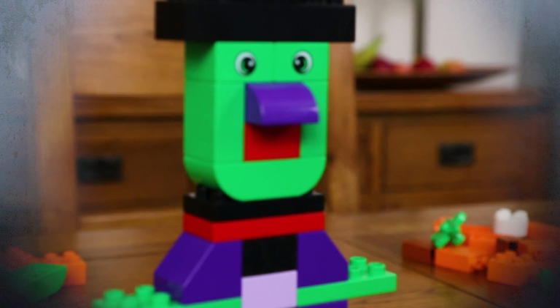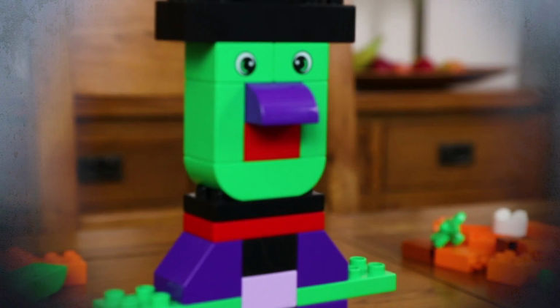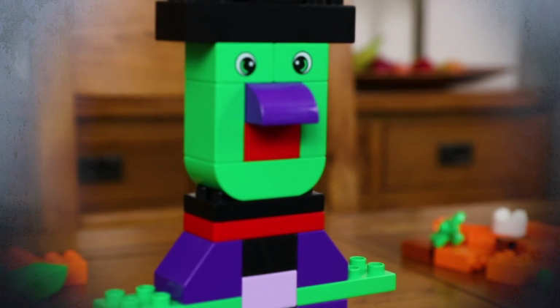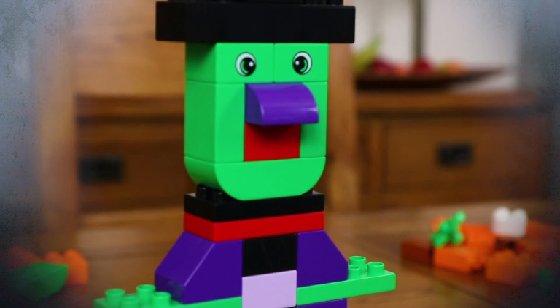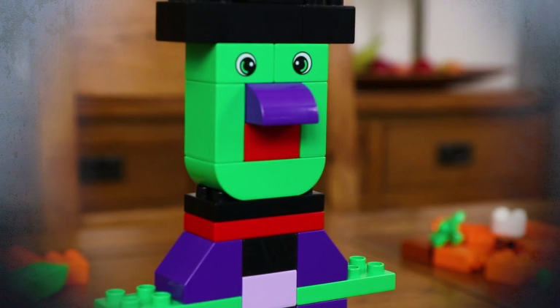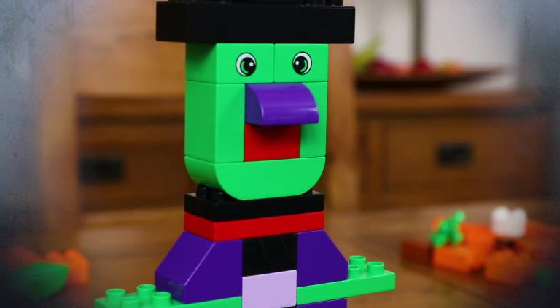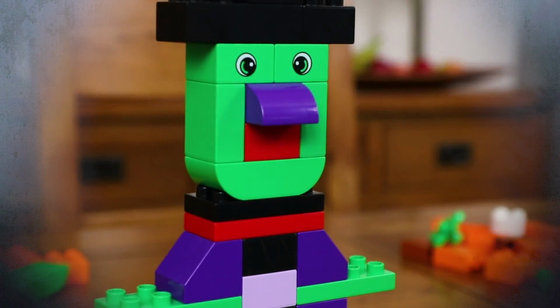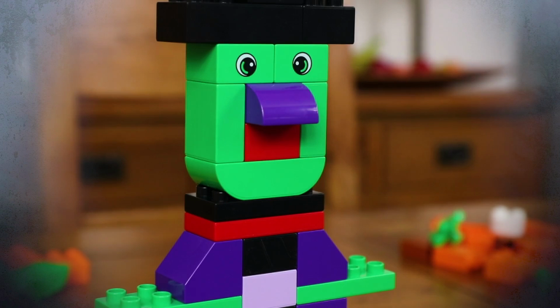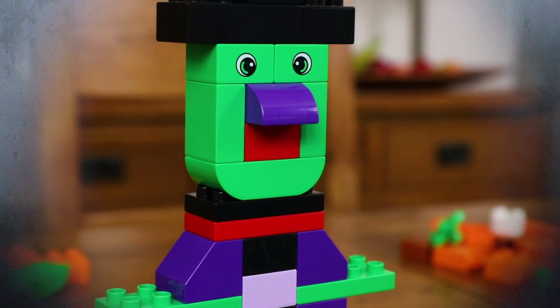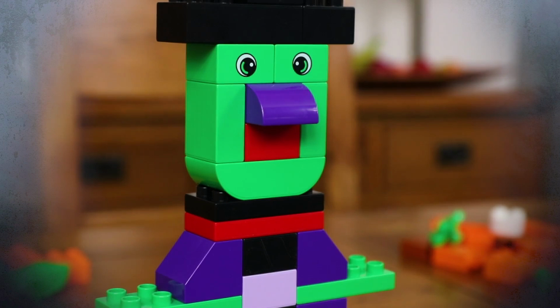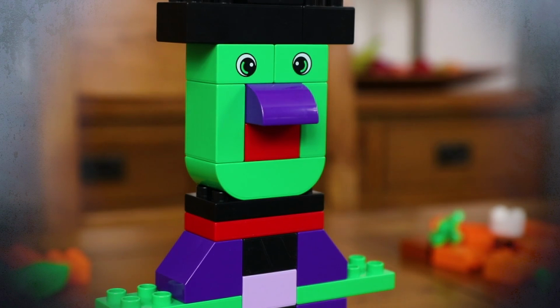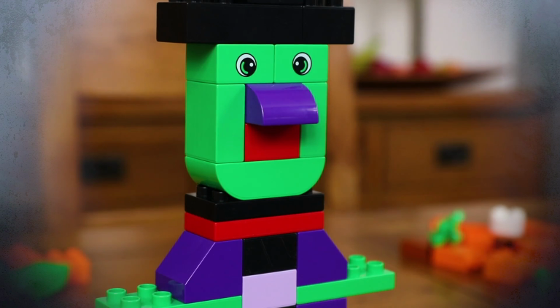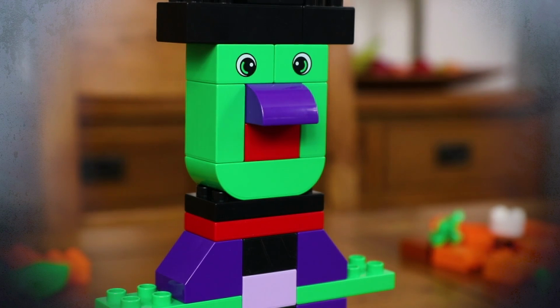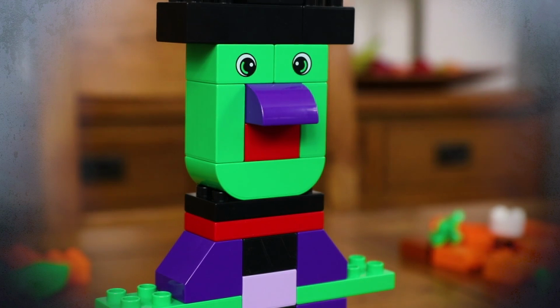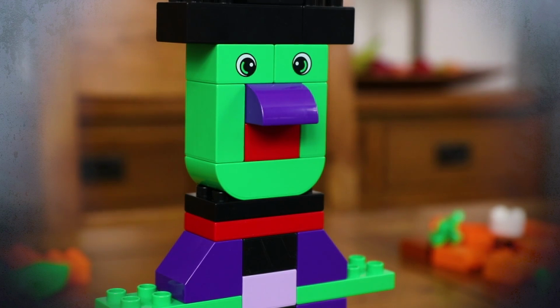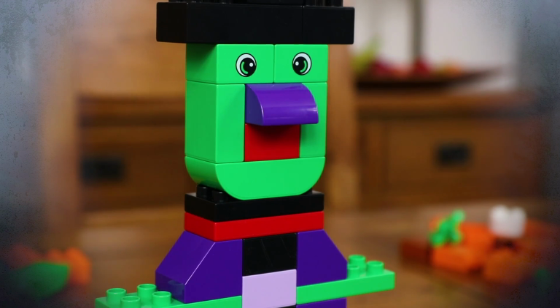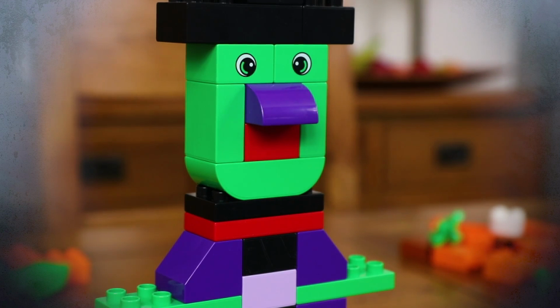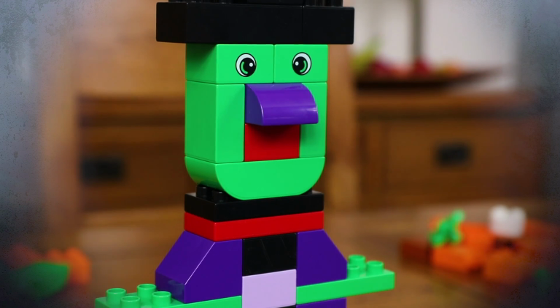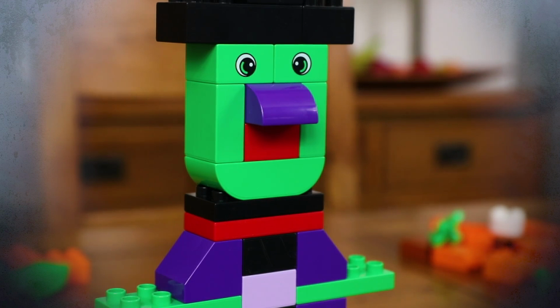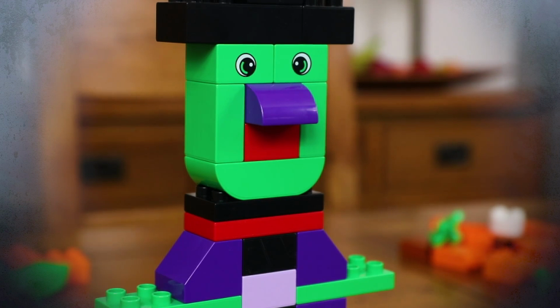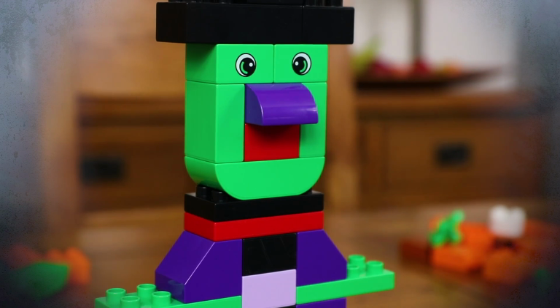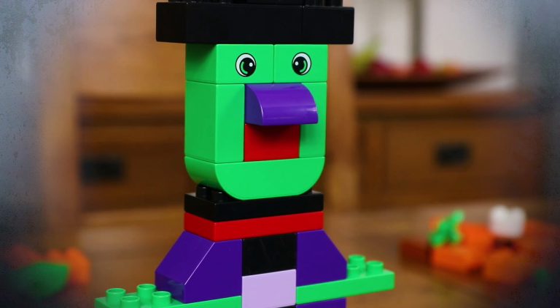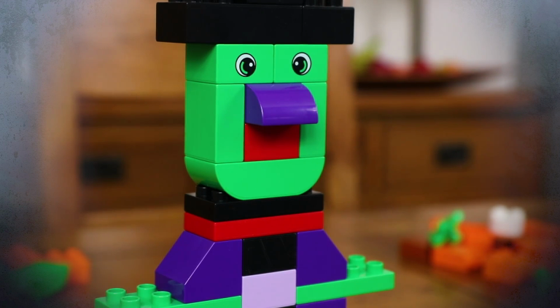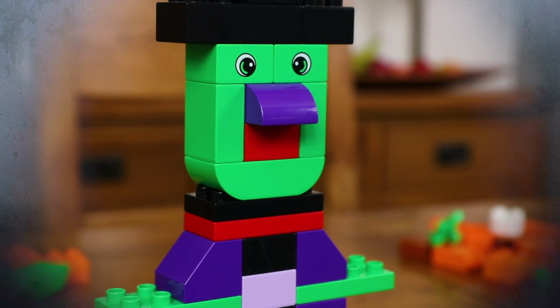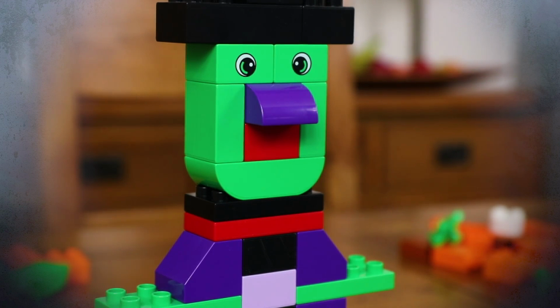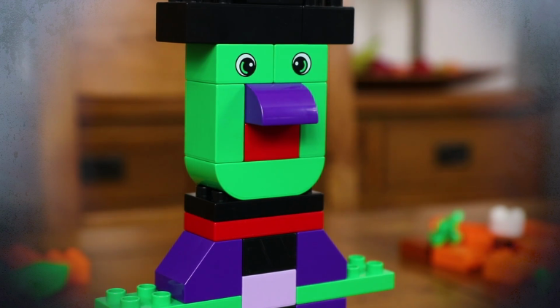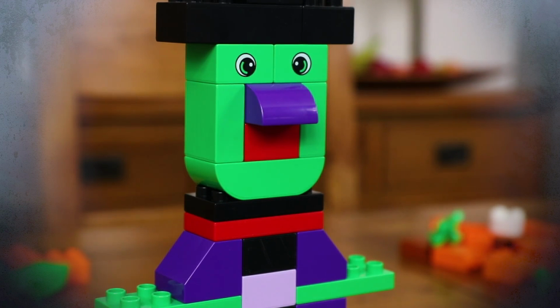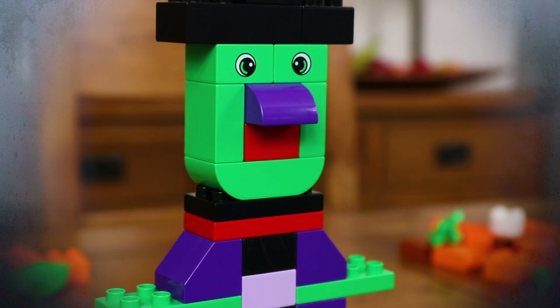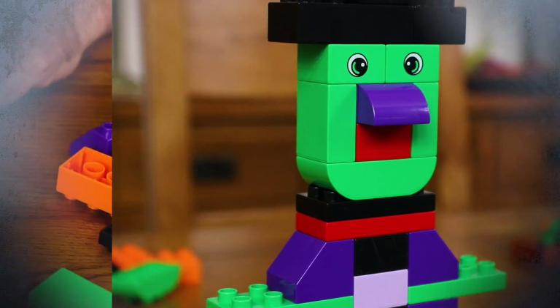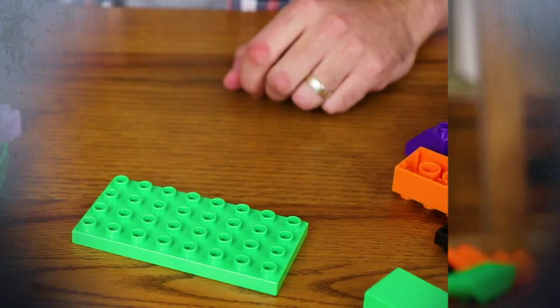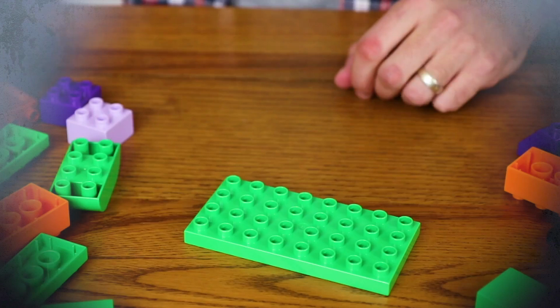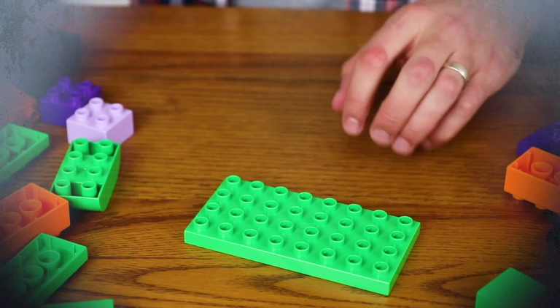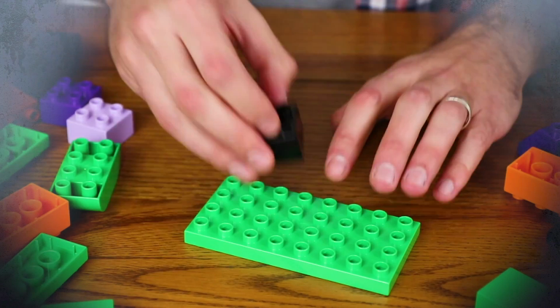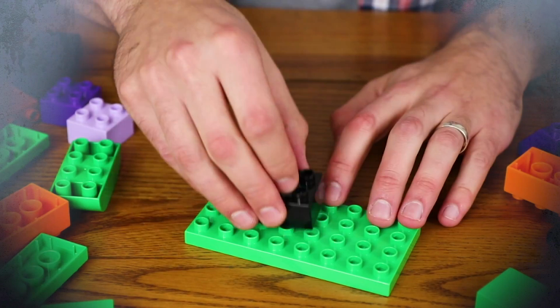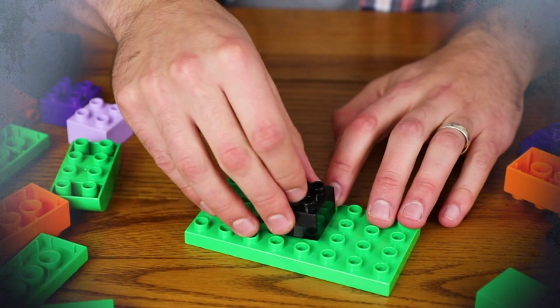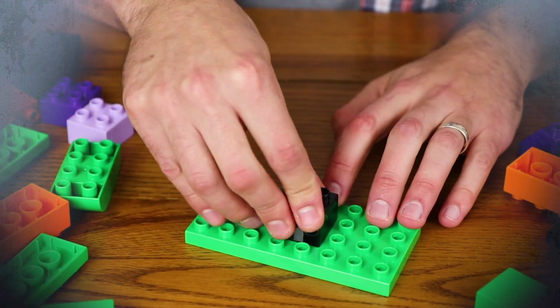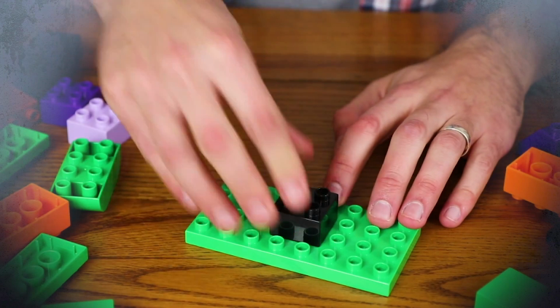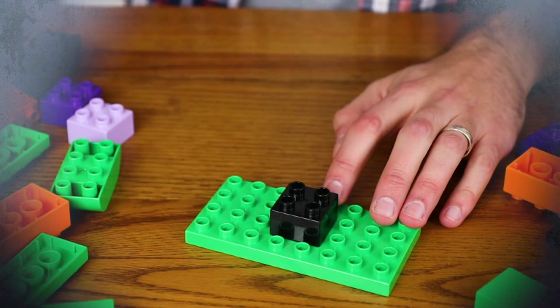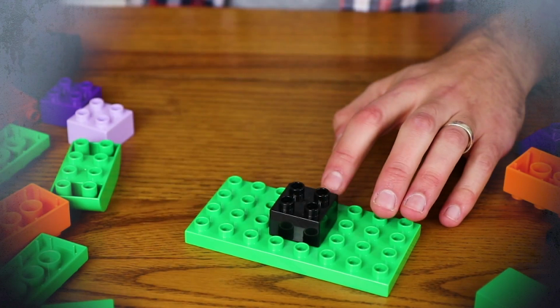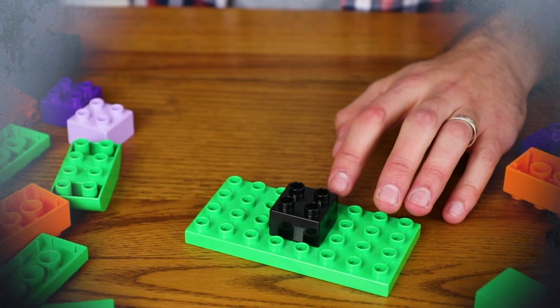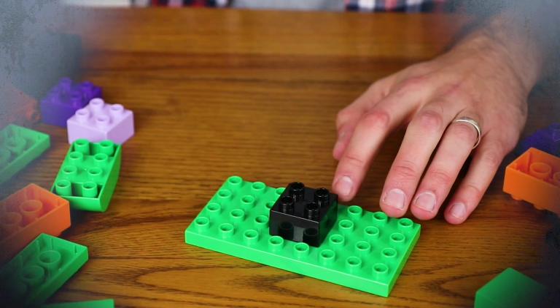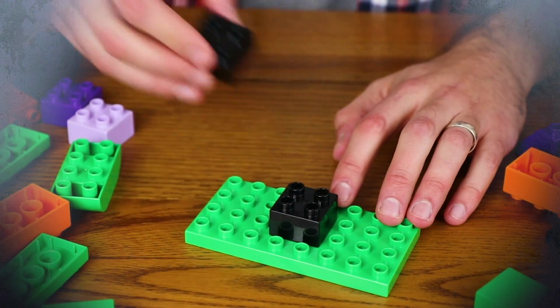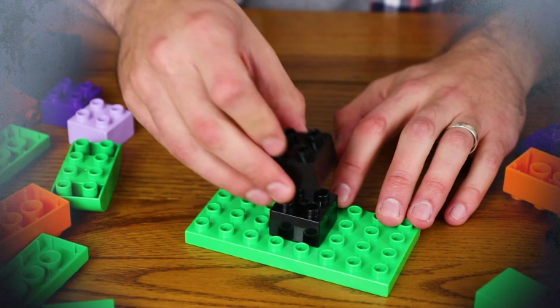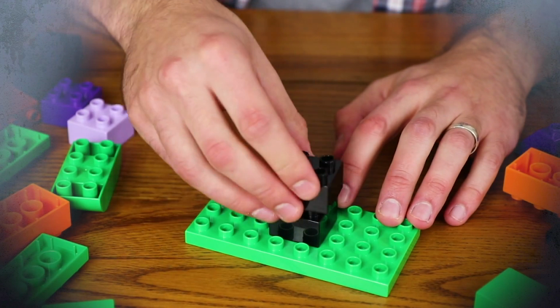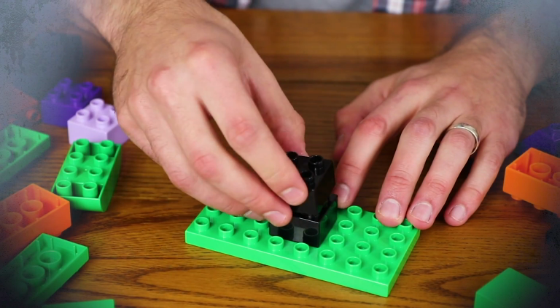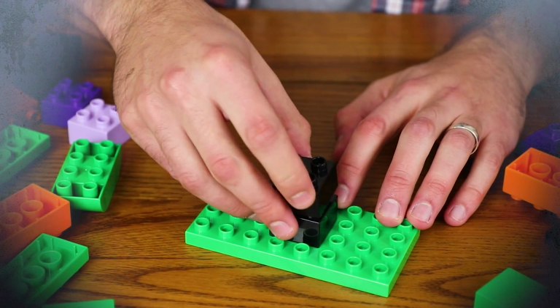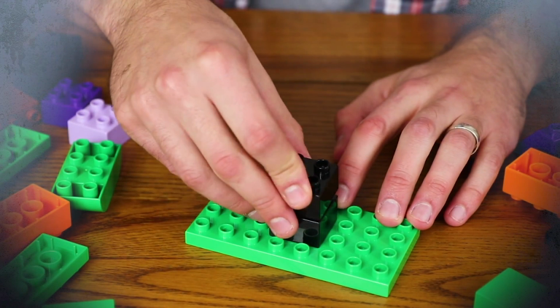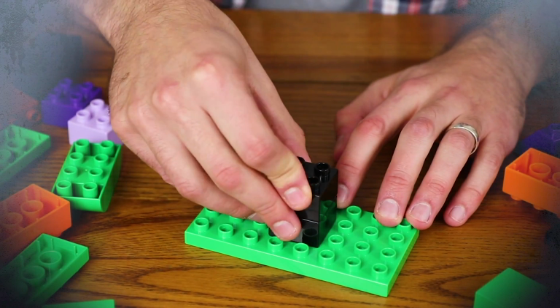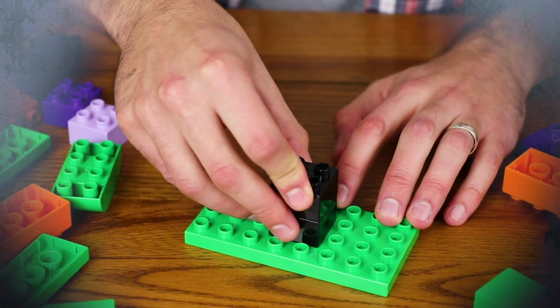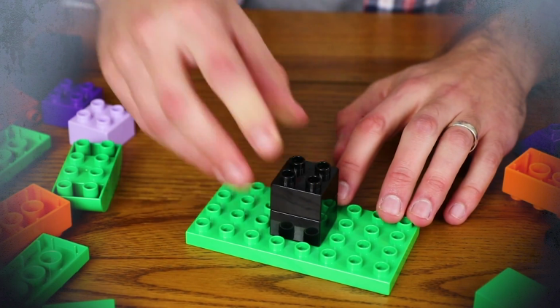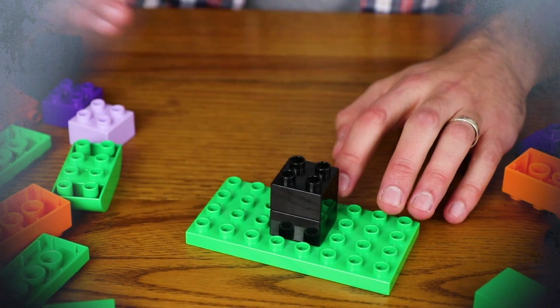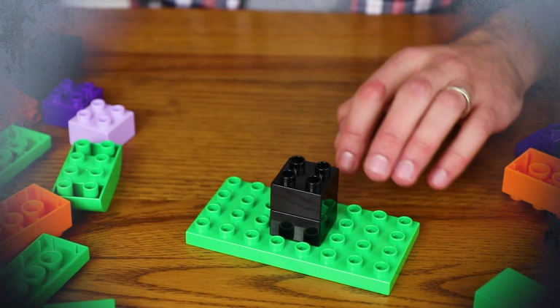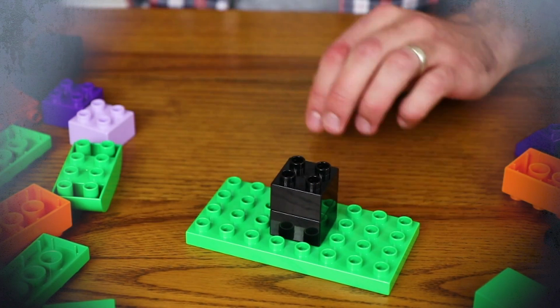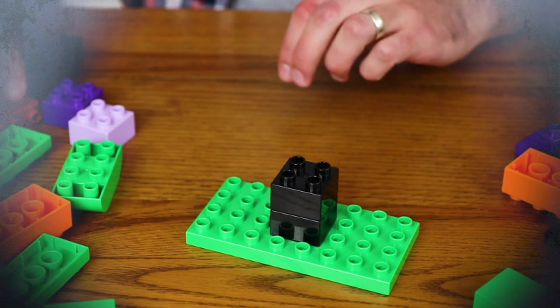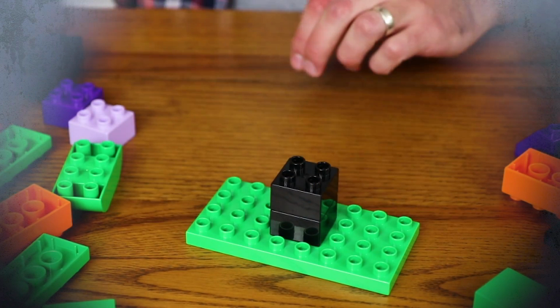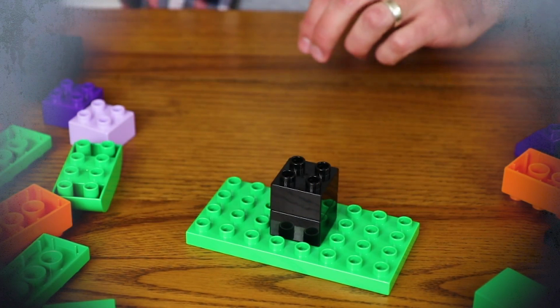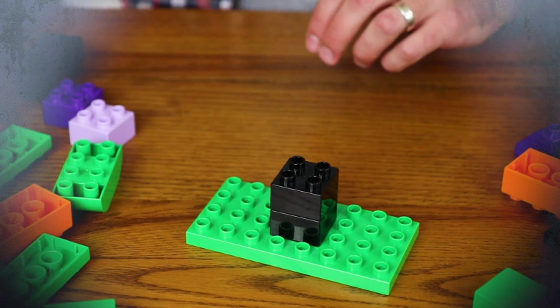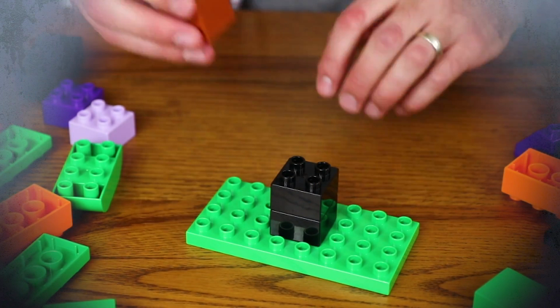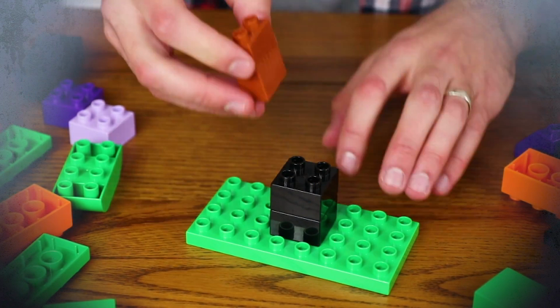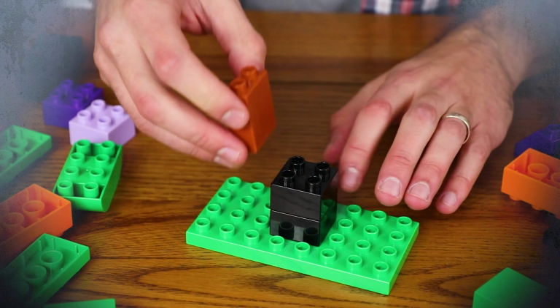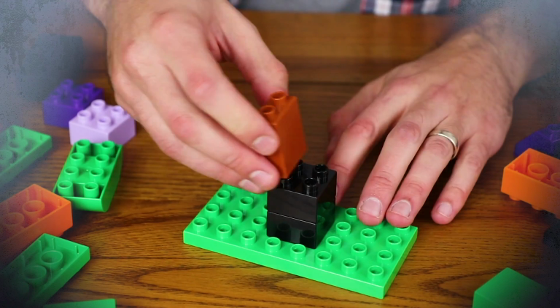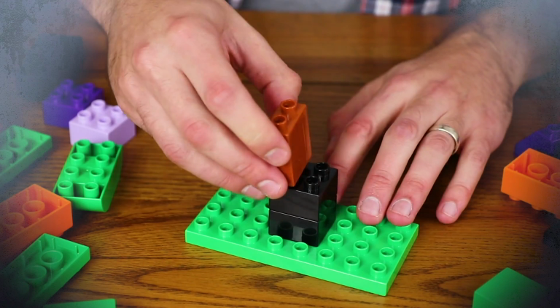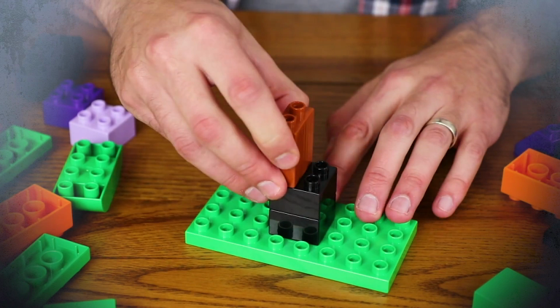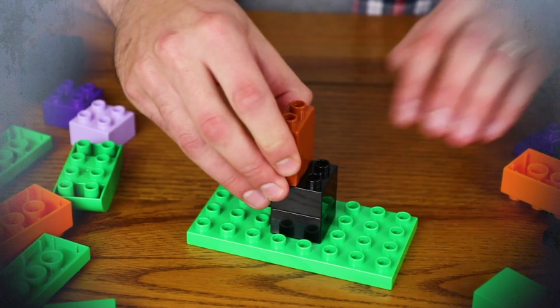And next, here's how to make a spooky Halloween tree, the sort you'd find on the drive up to a haunted house.